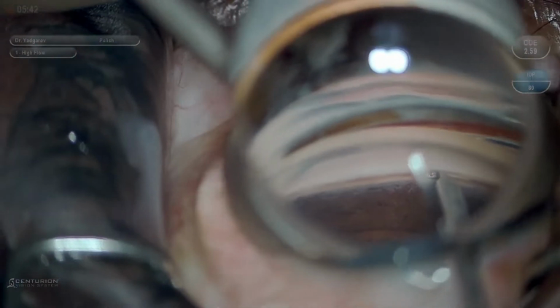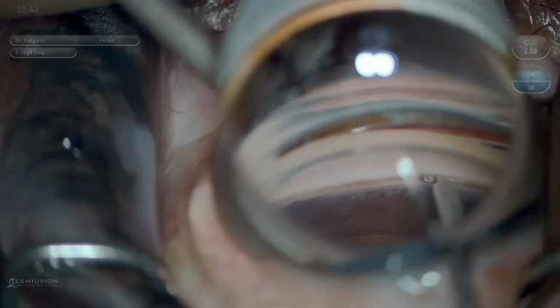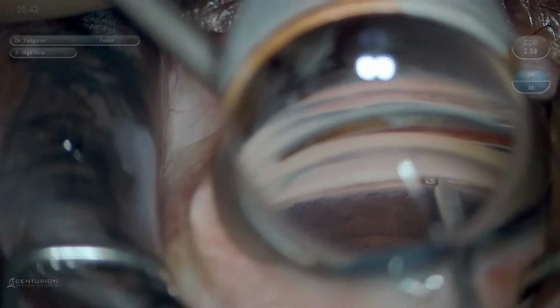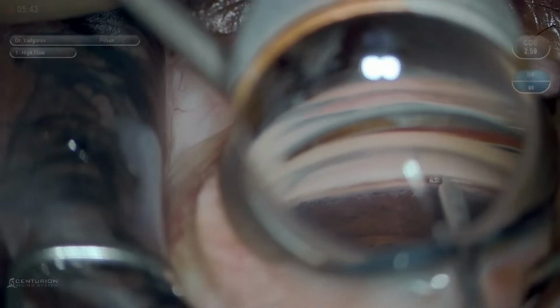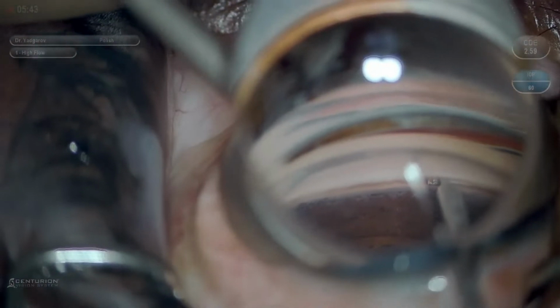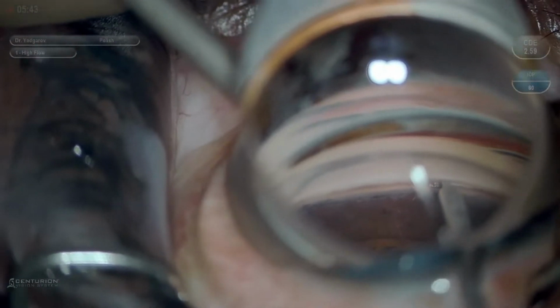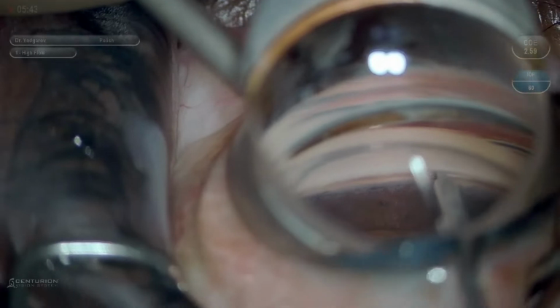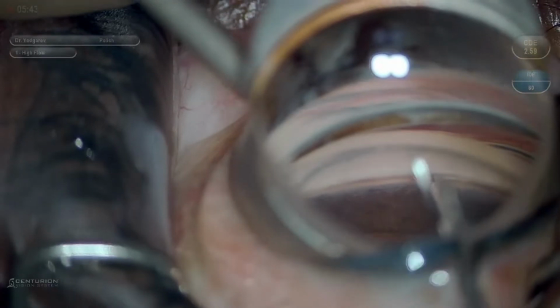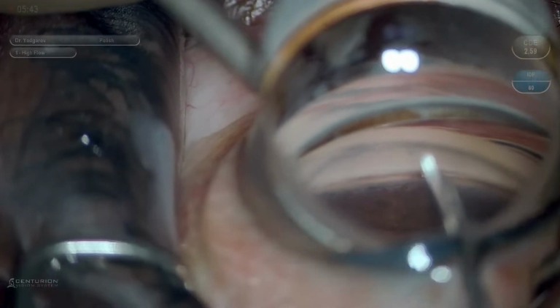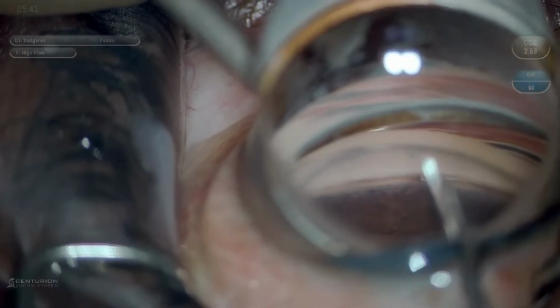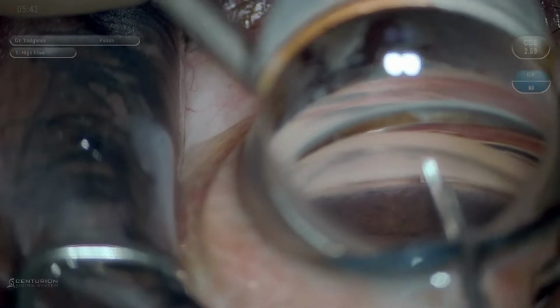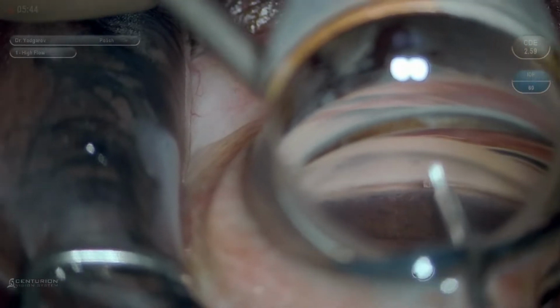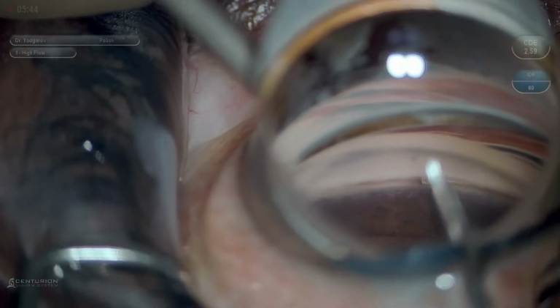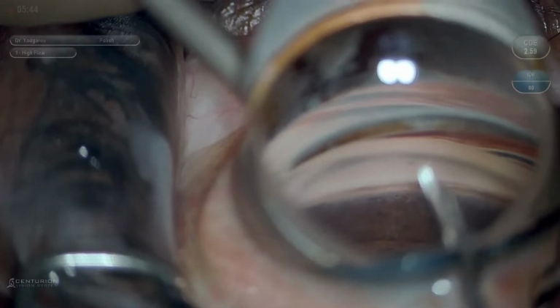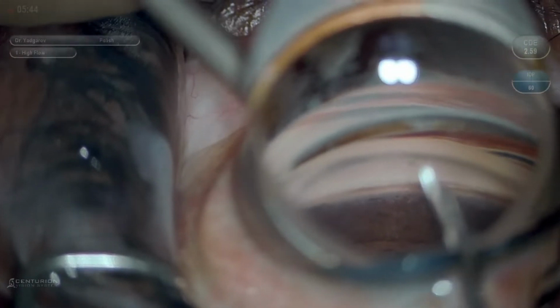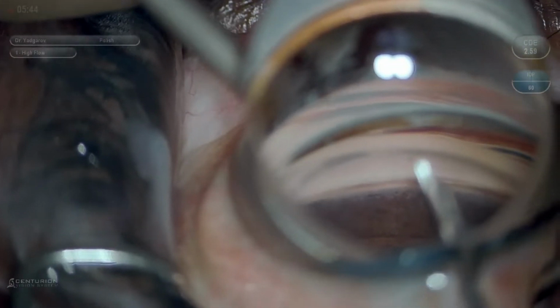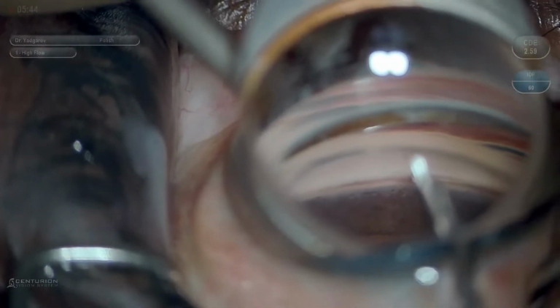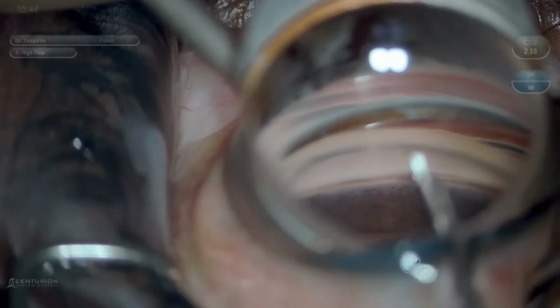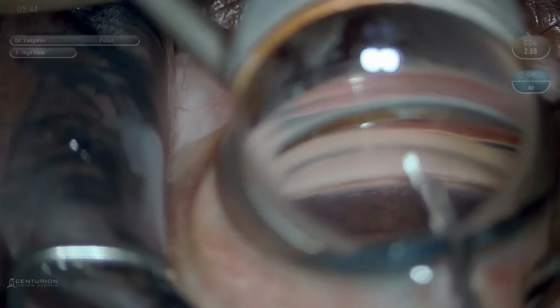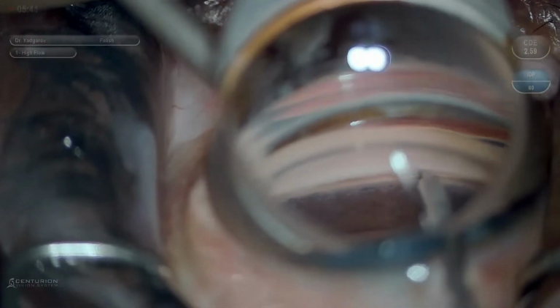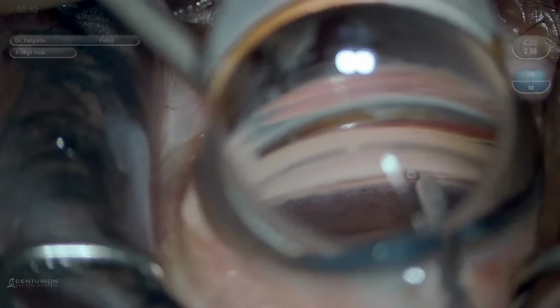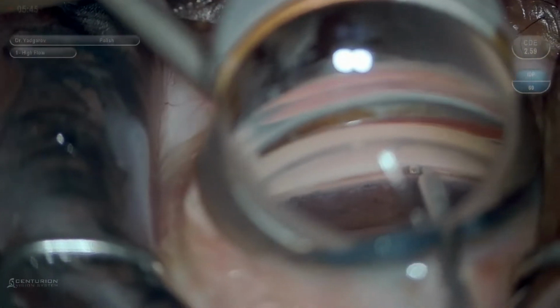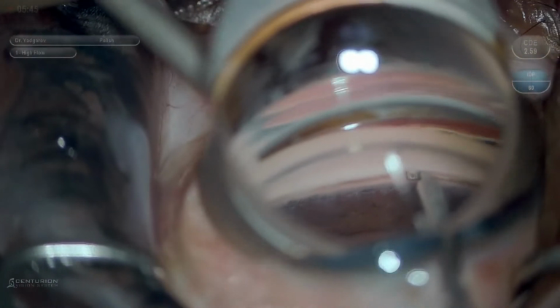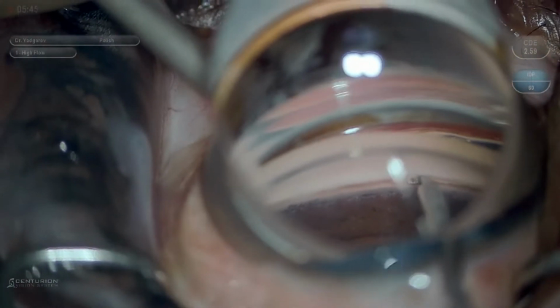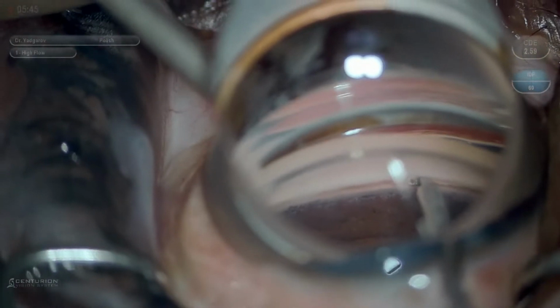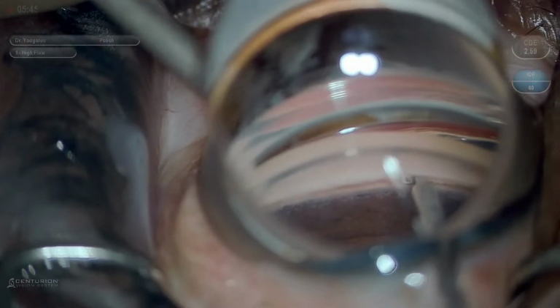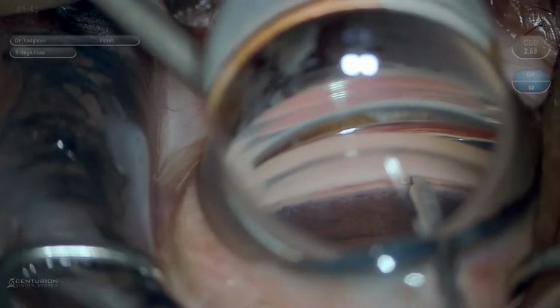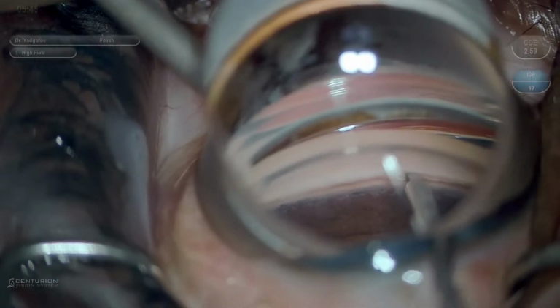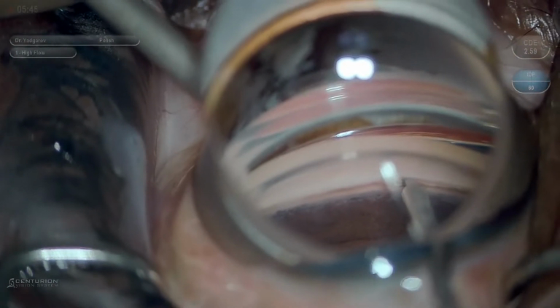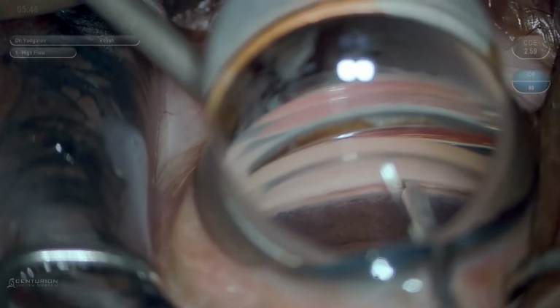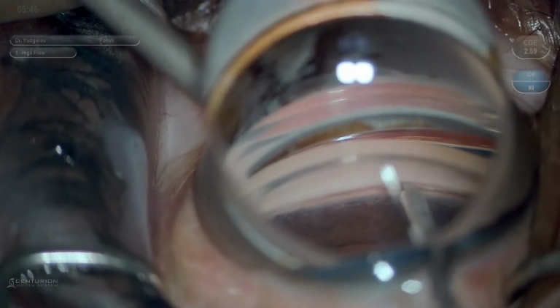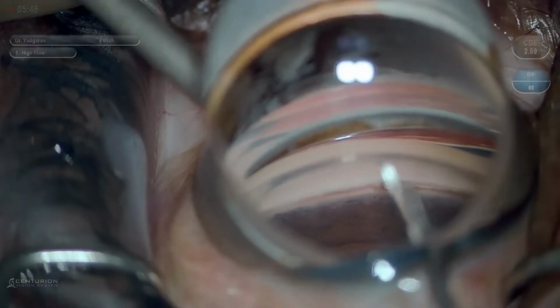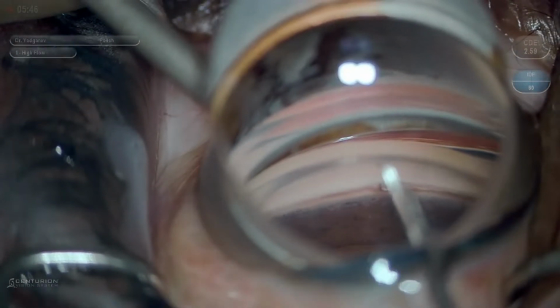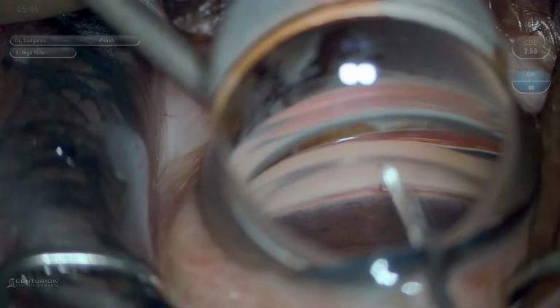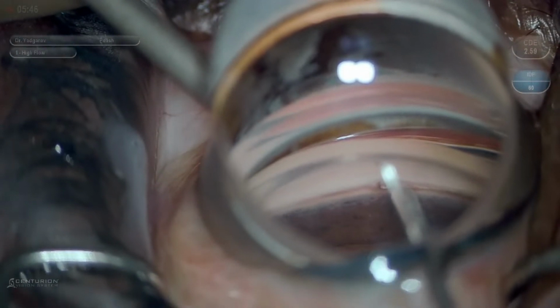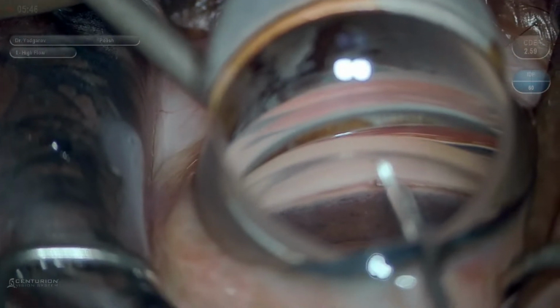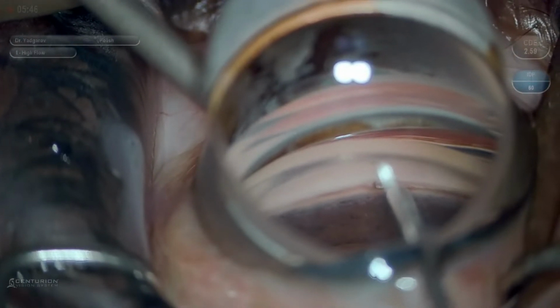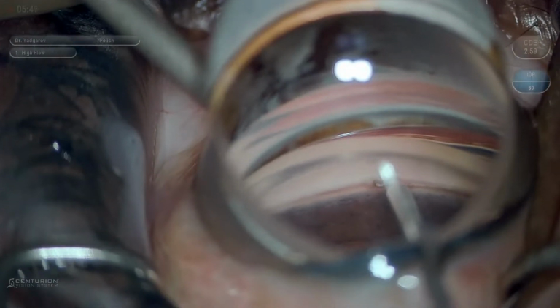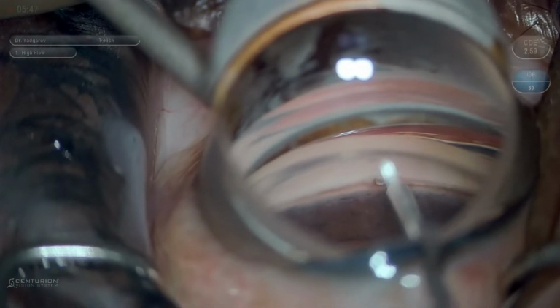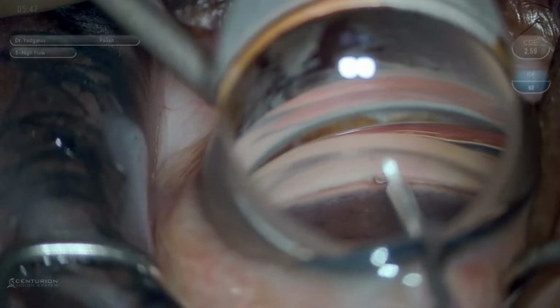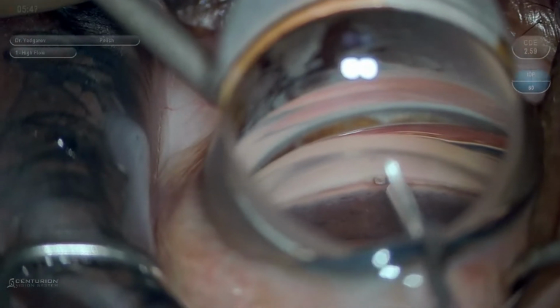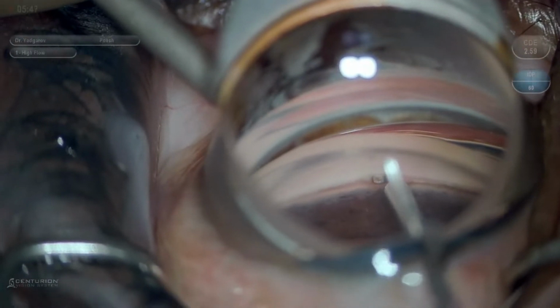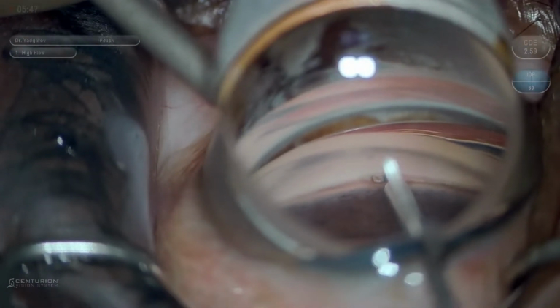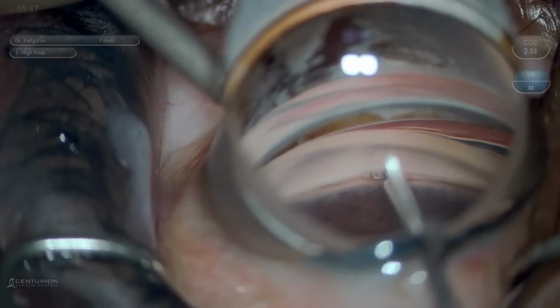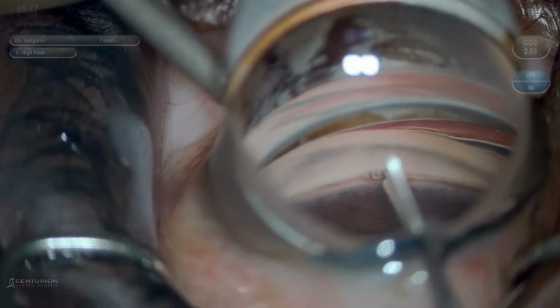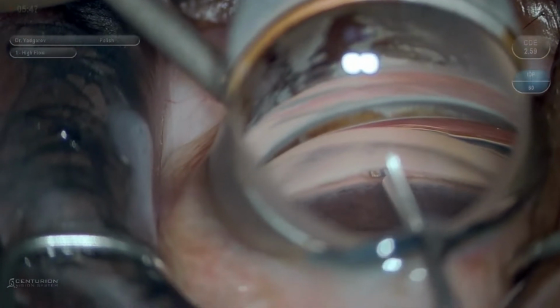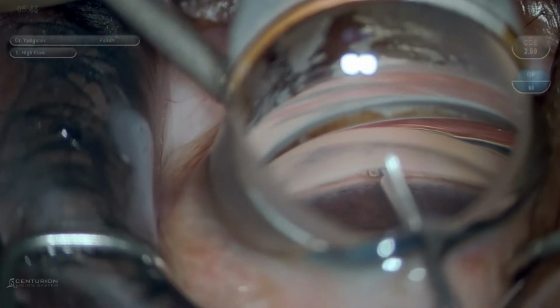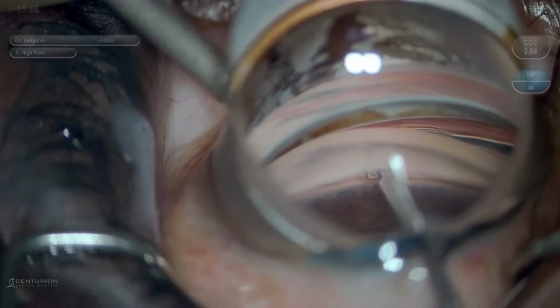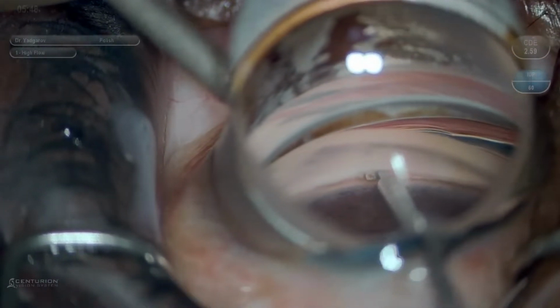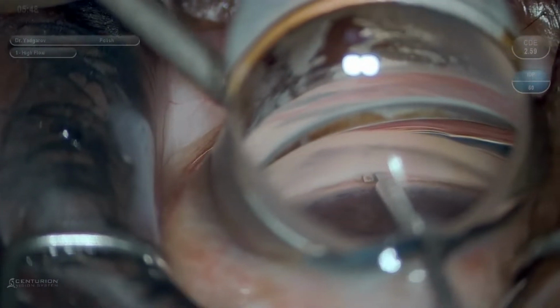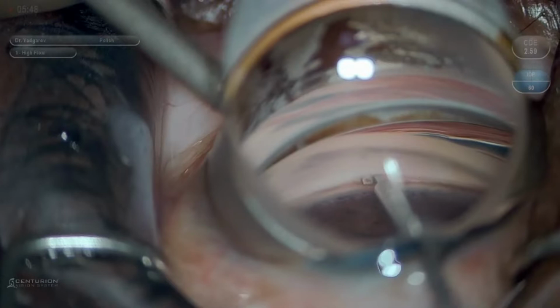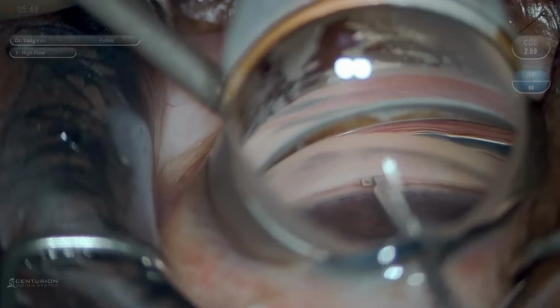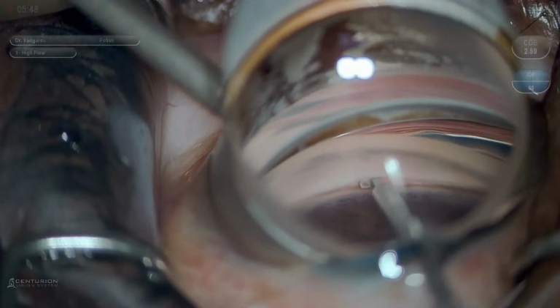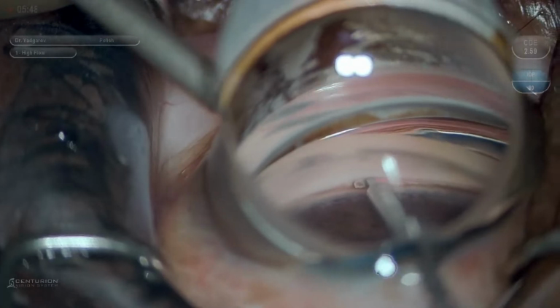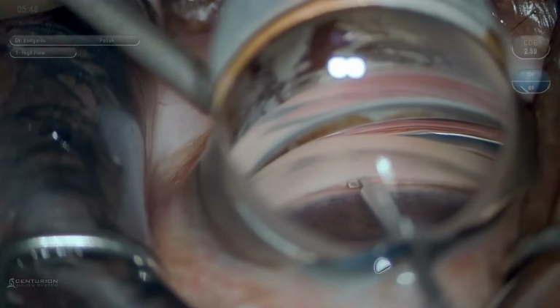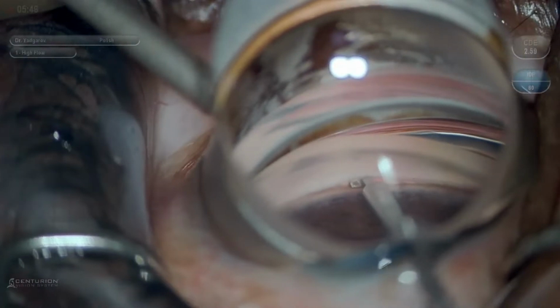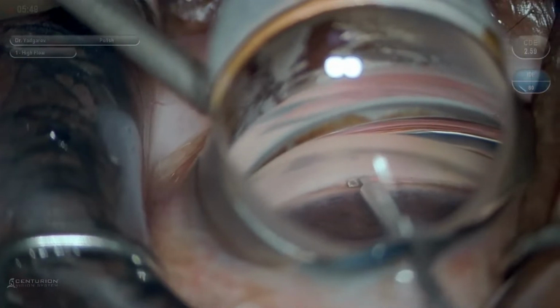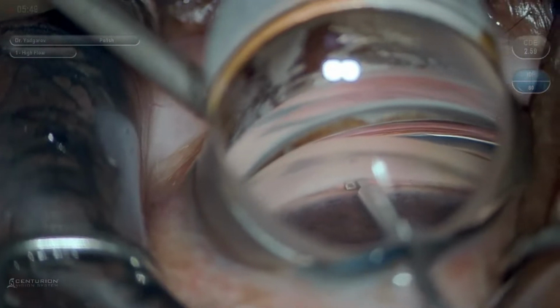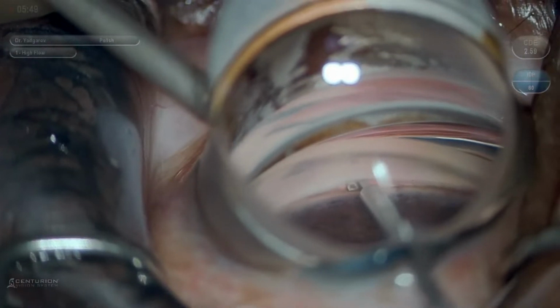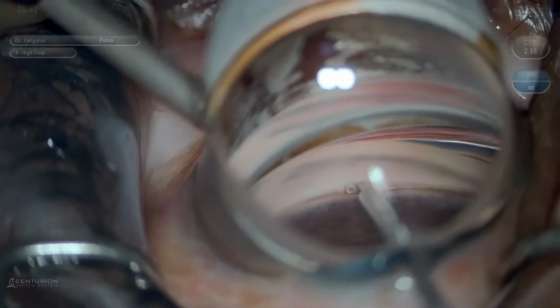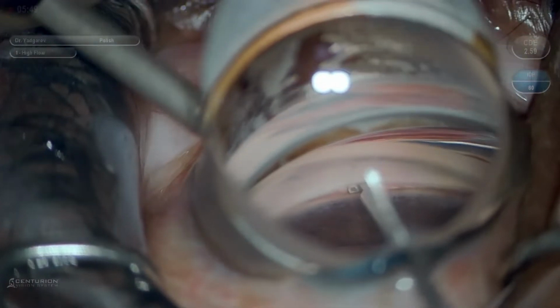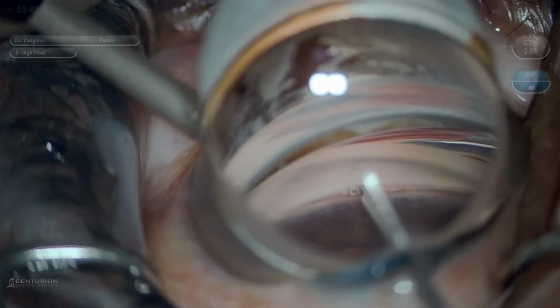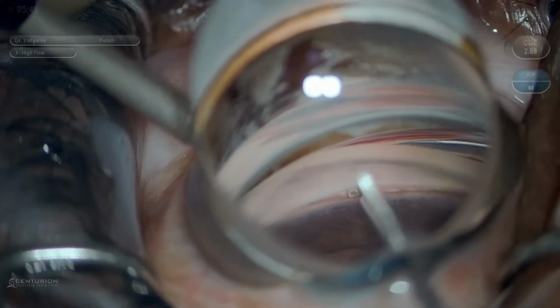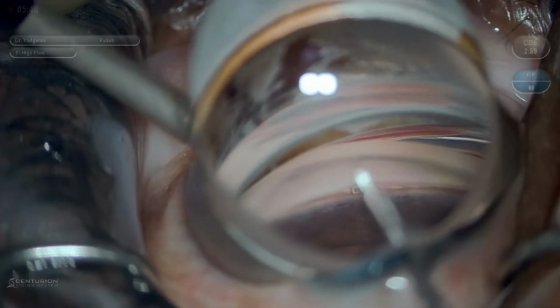Once I'm in the canal, I am able to move the tip of the device along the curvature of Schlemm's canal to perform the goniotomy.